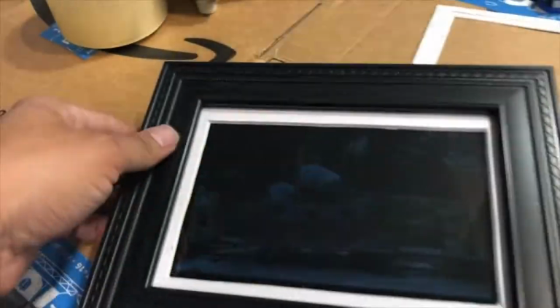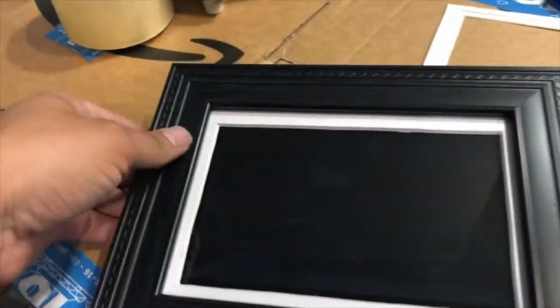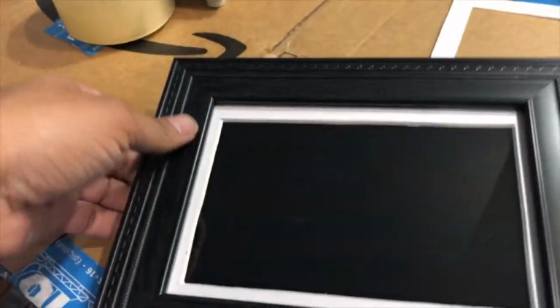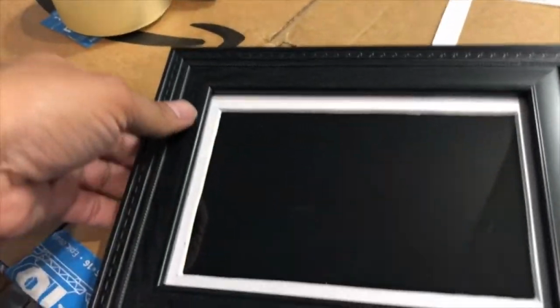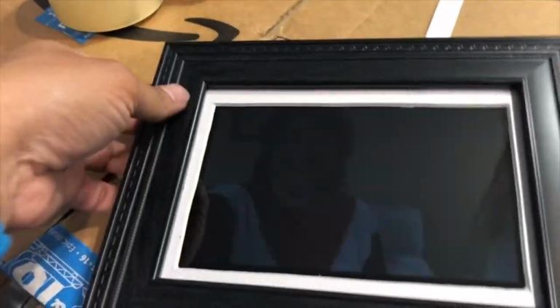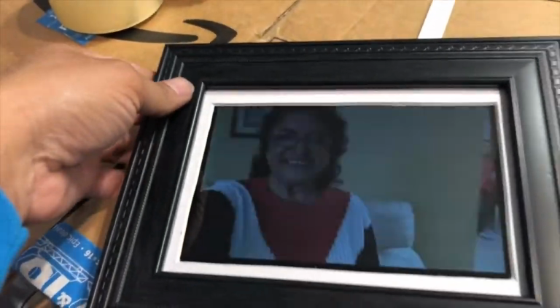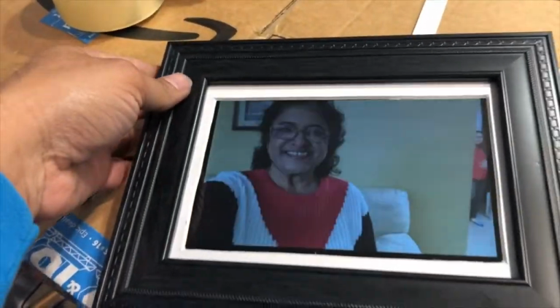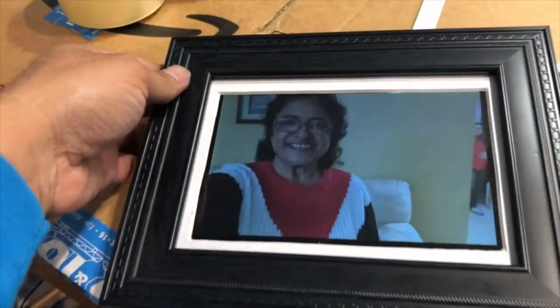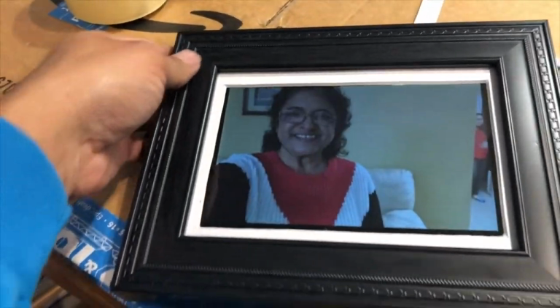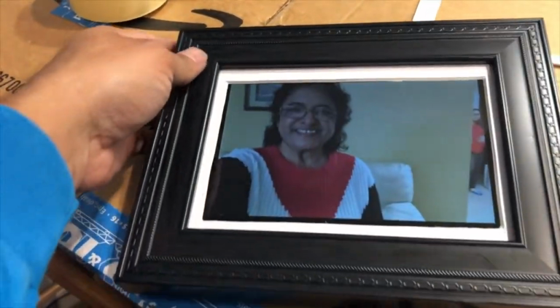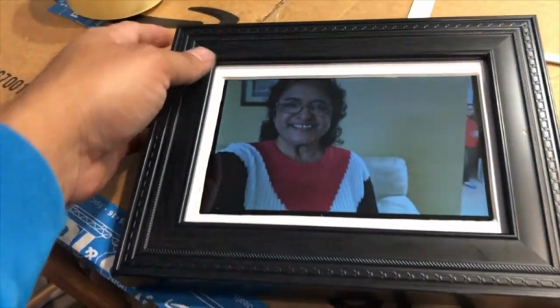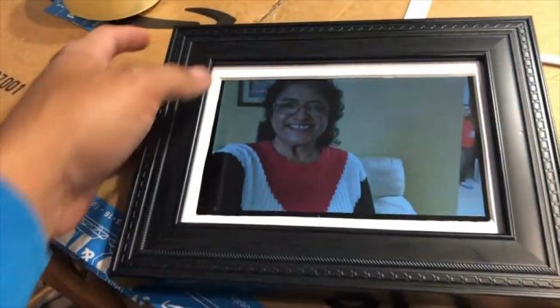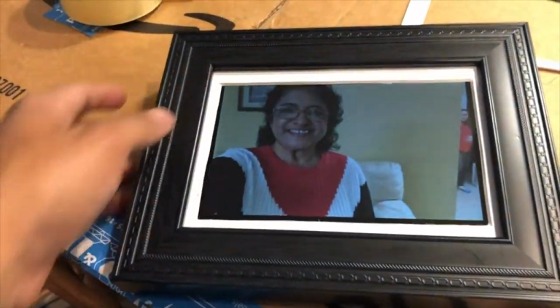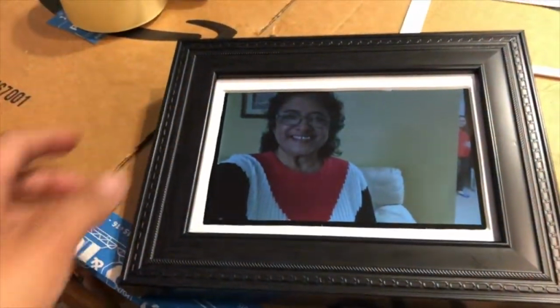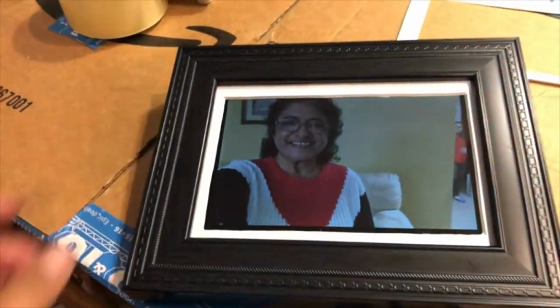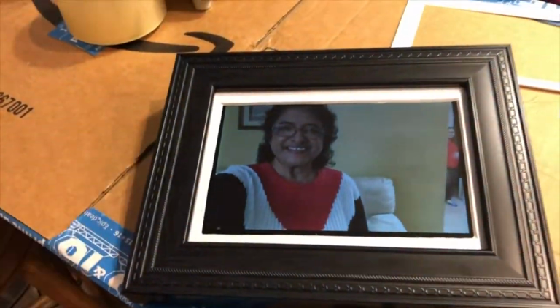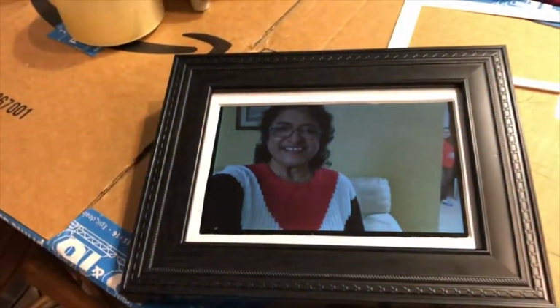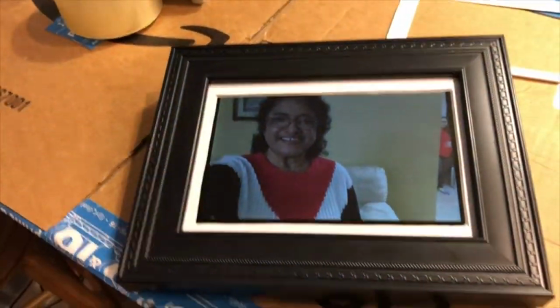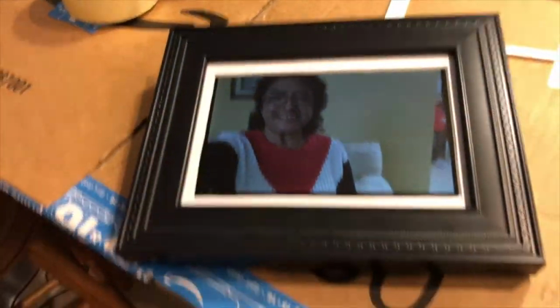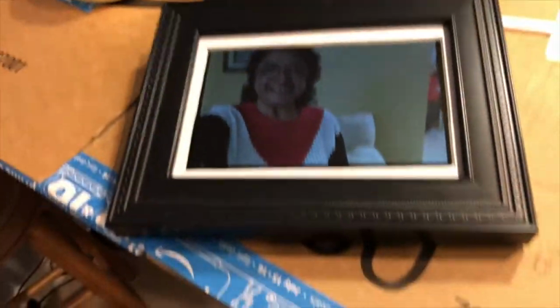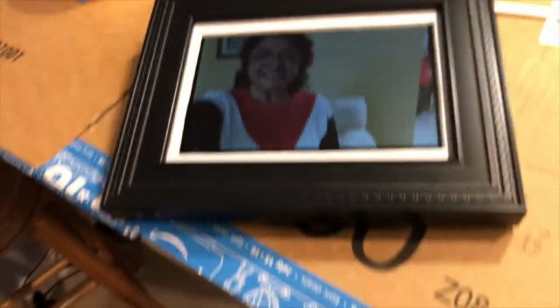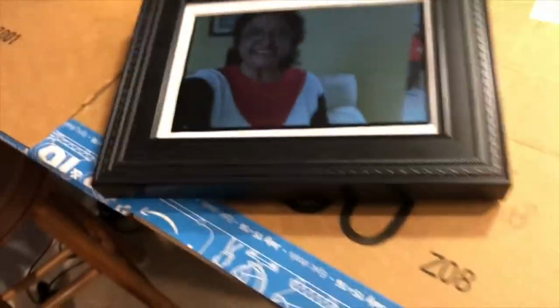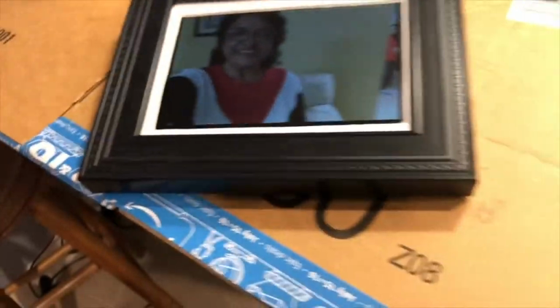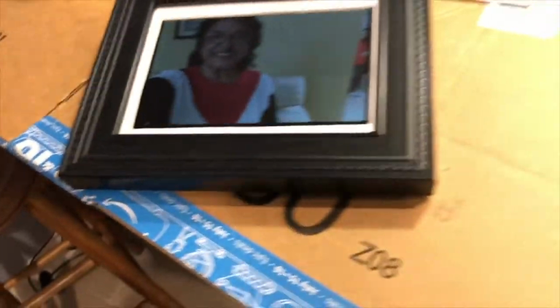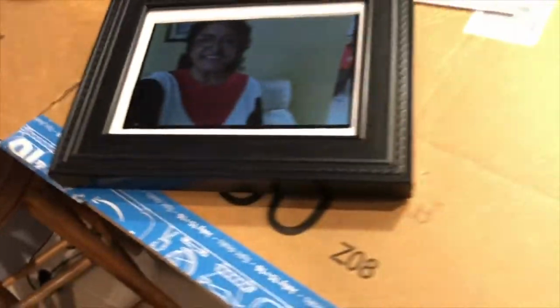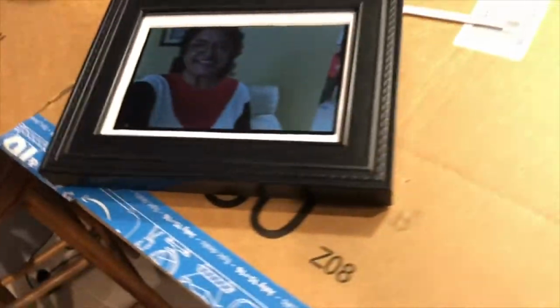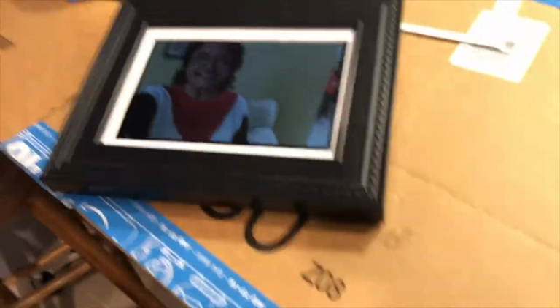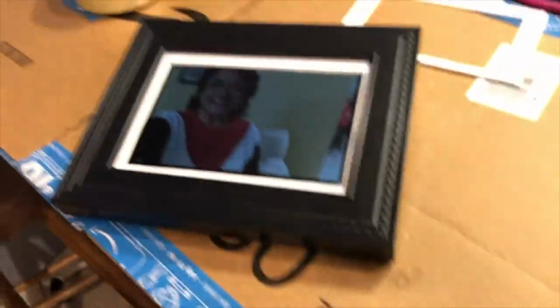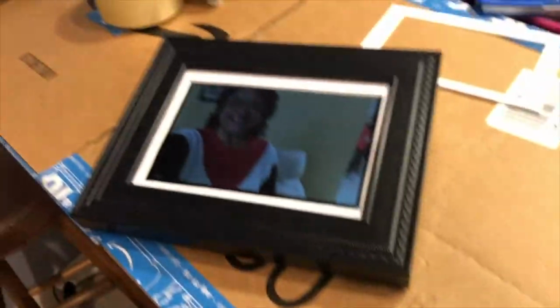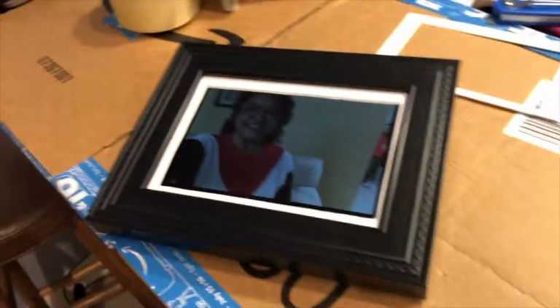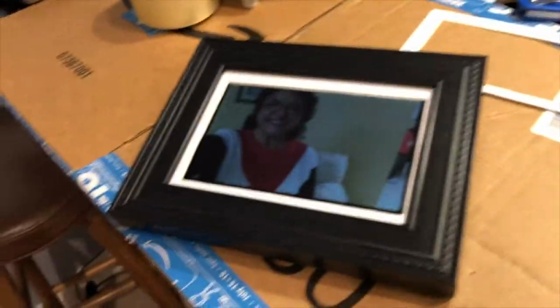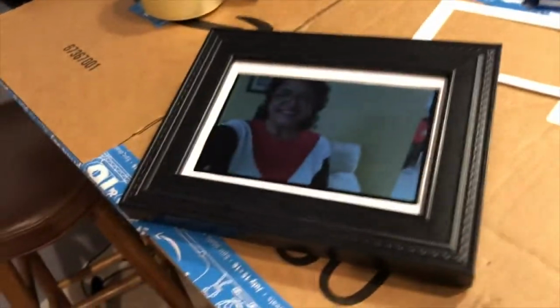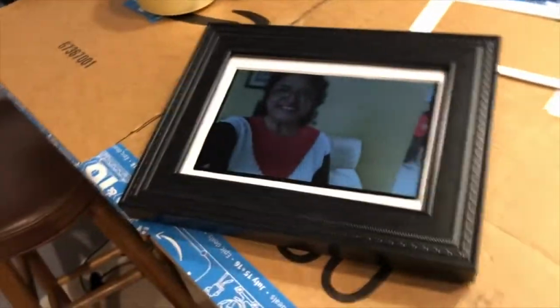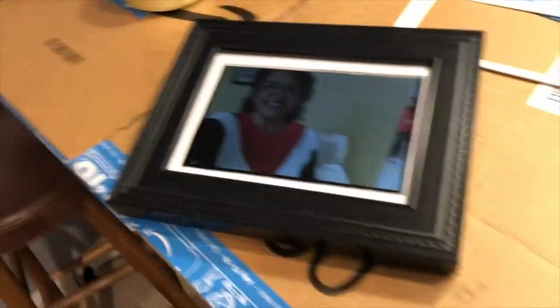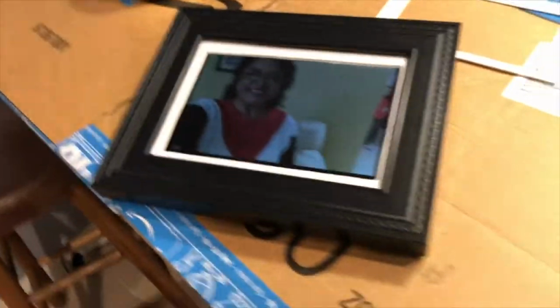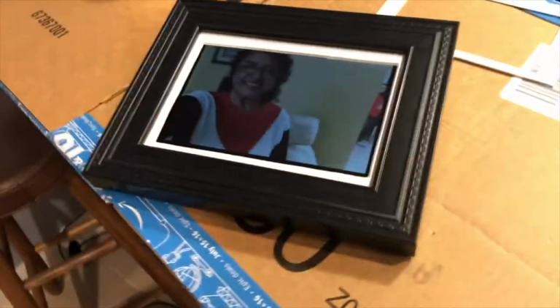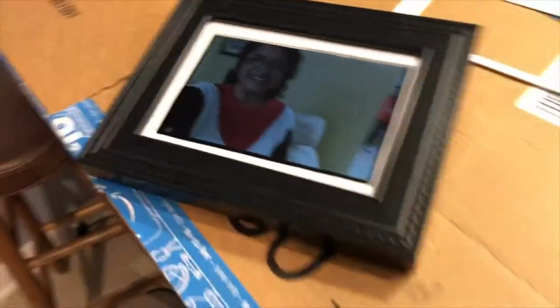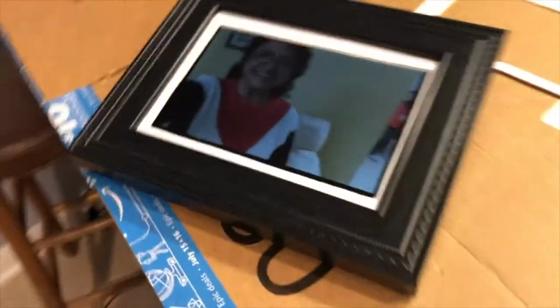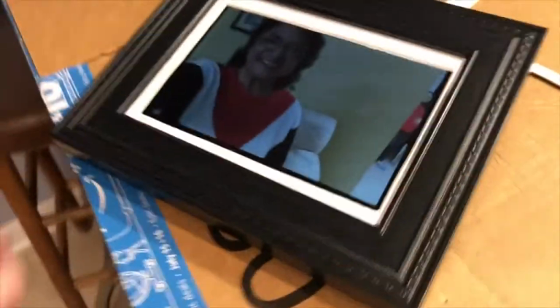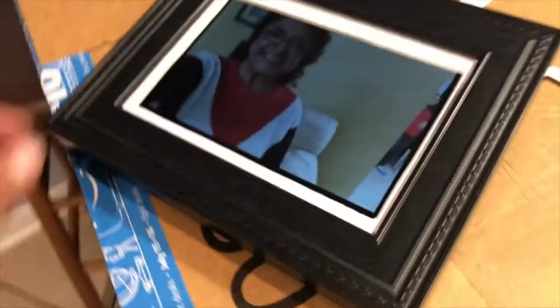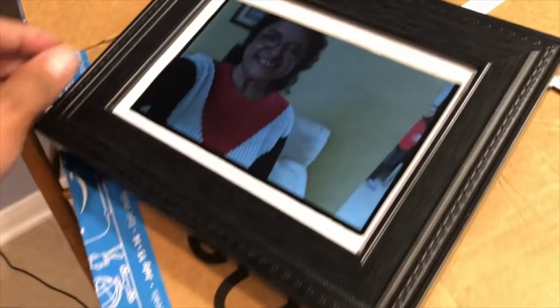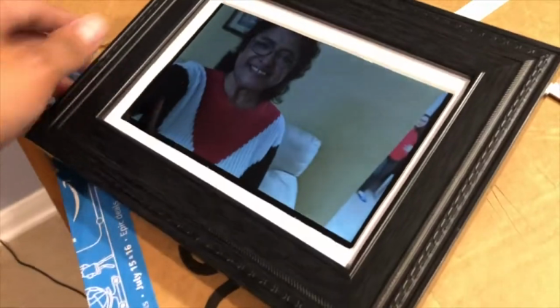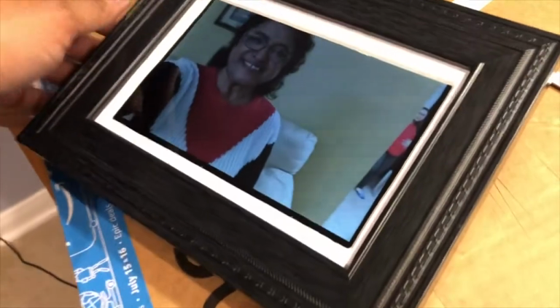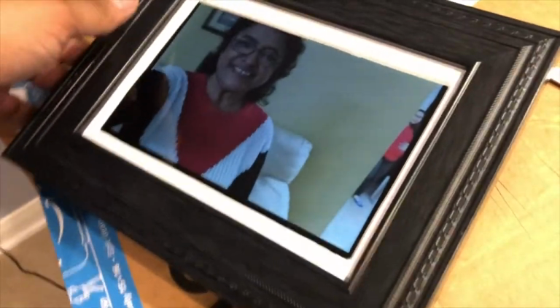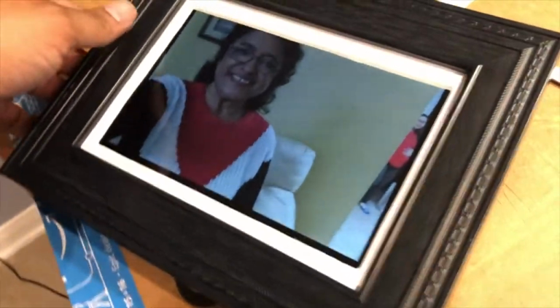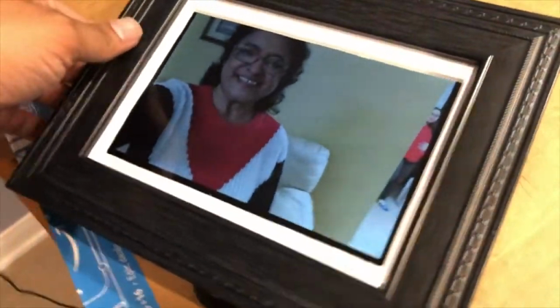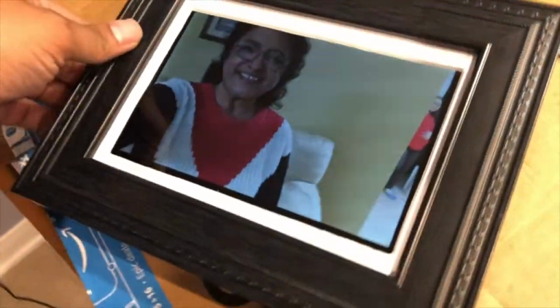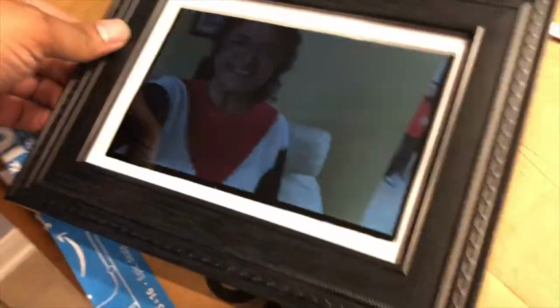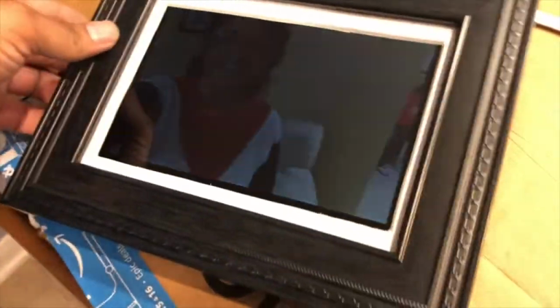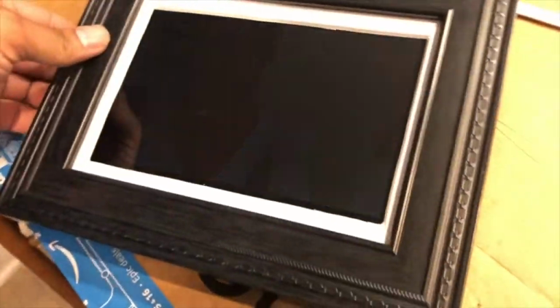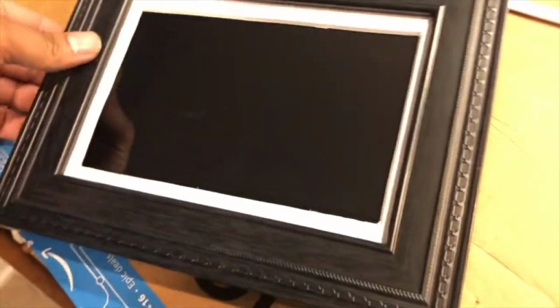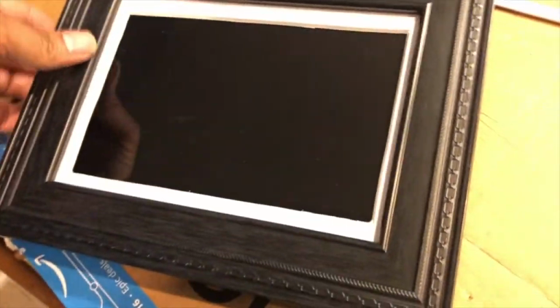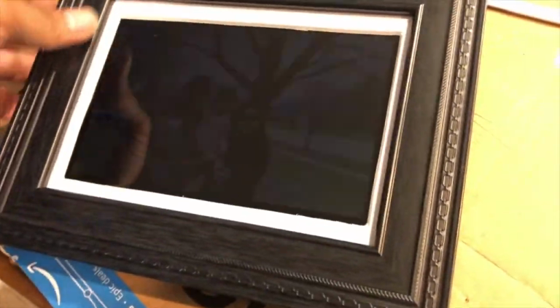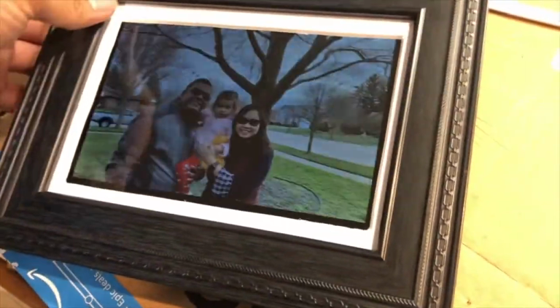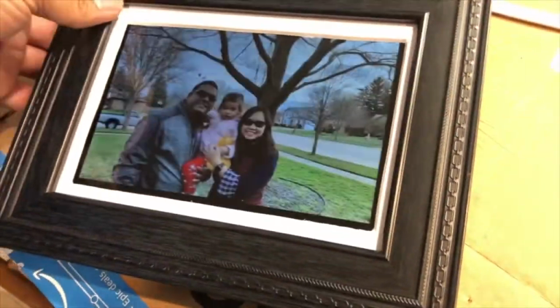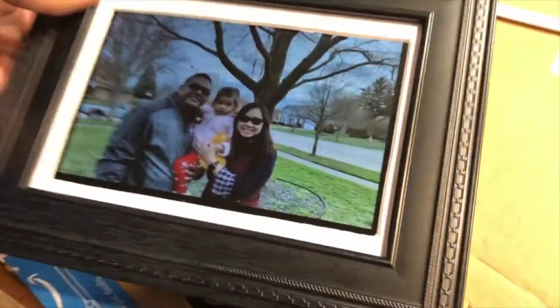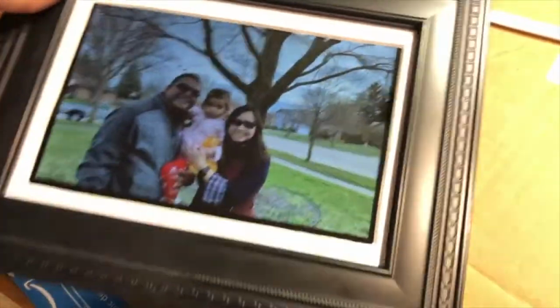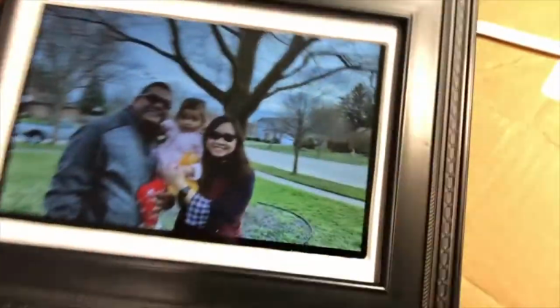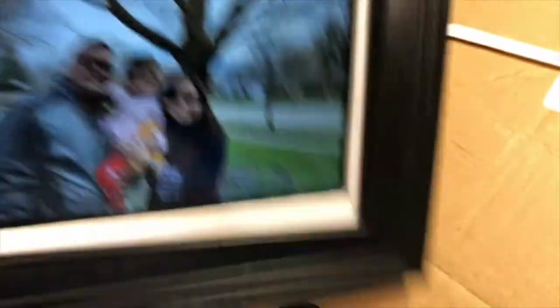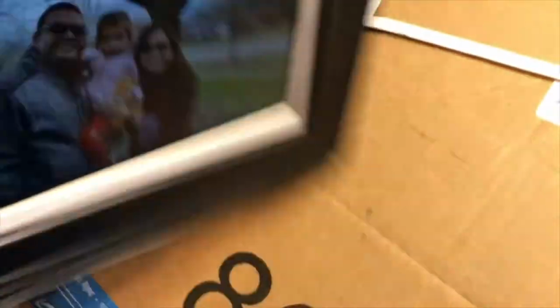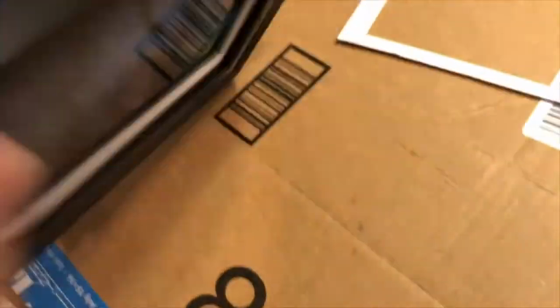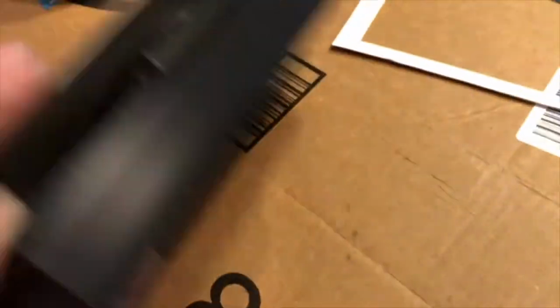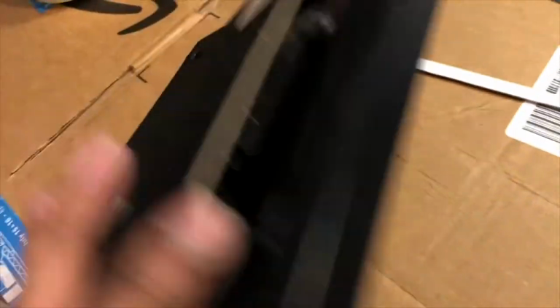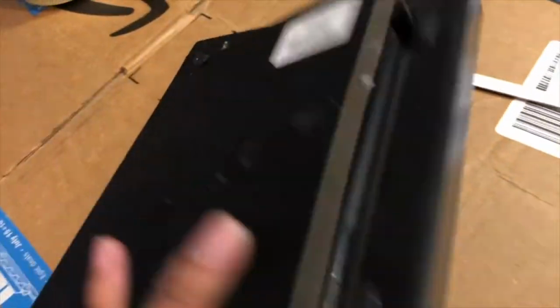This is how I made an auto-updating digital photo frame for my mother. I'm giving this to her for Mother's Day.